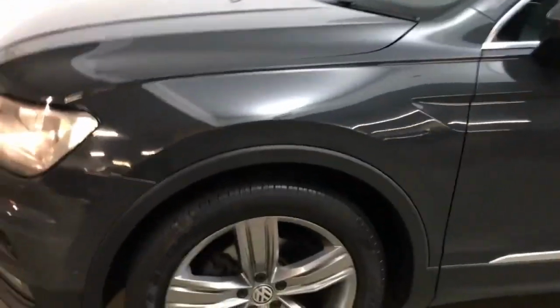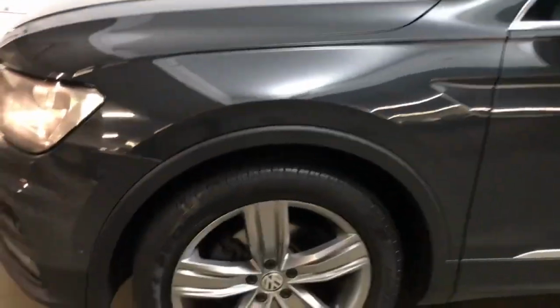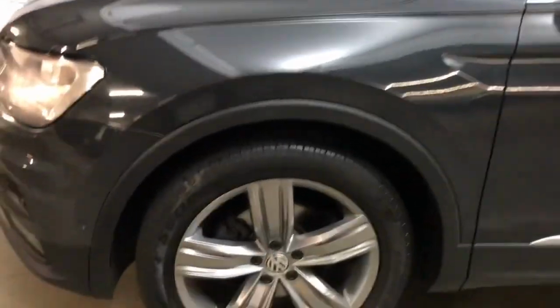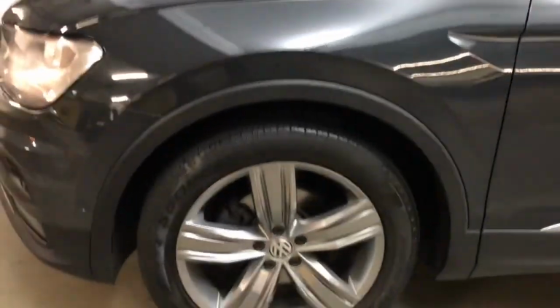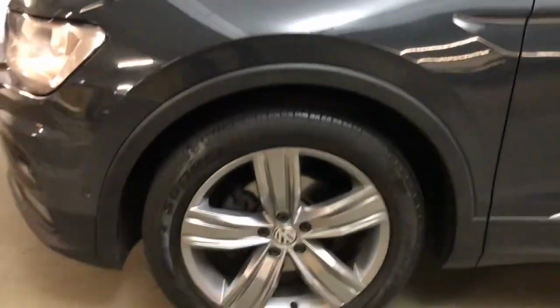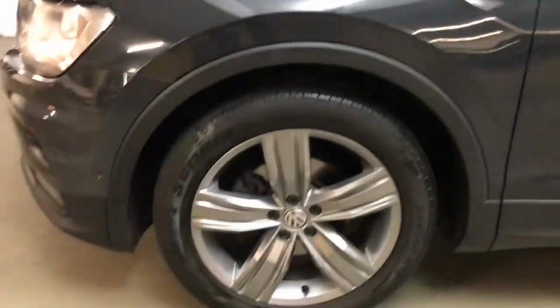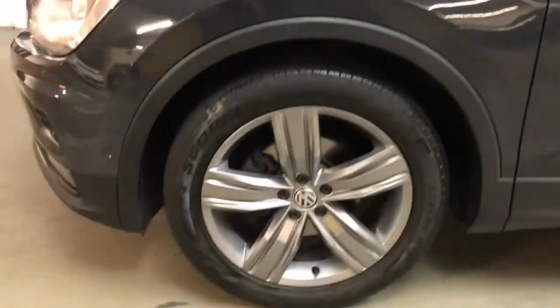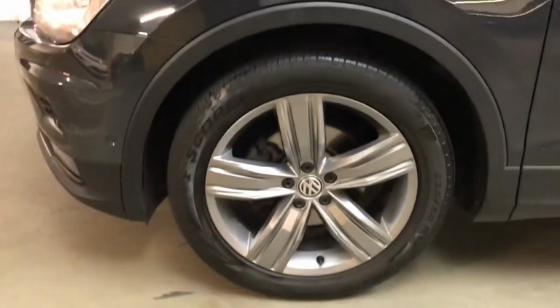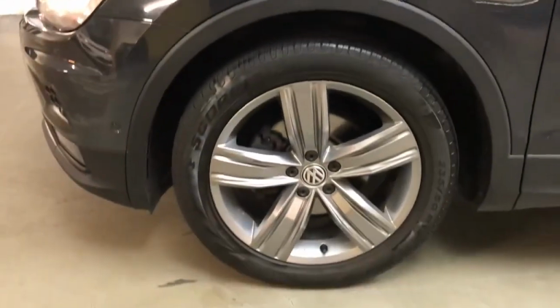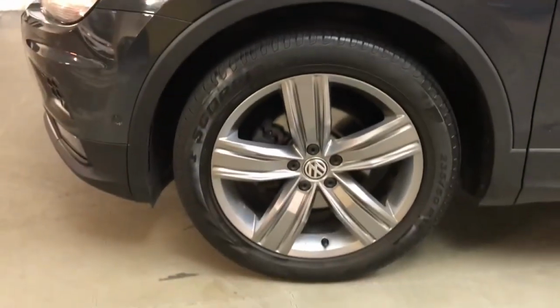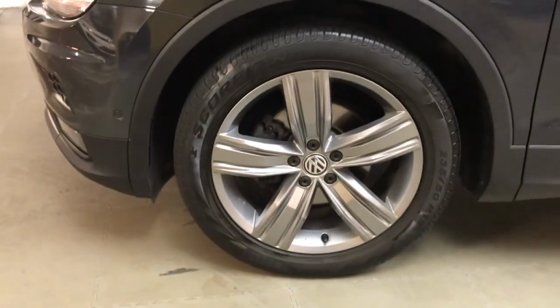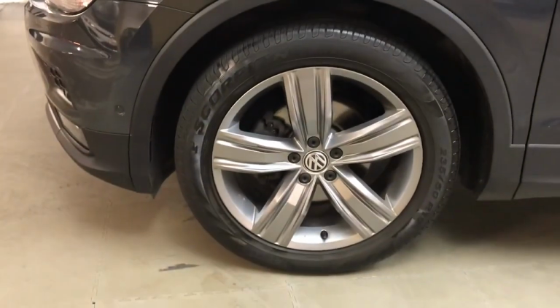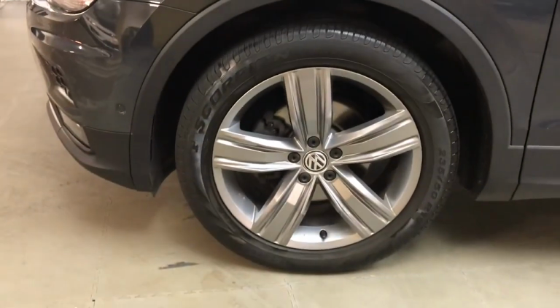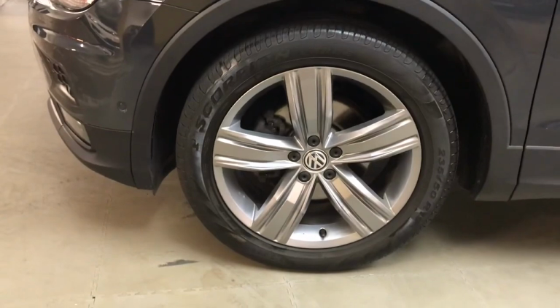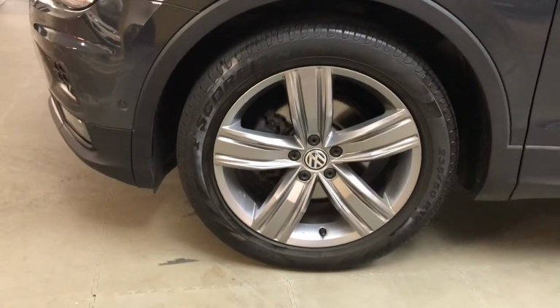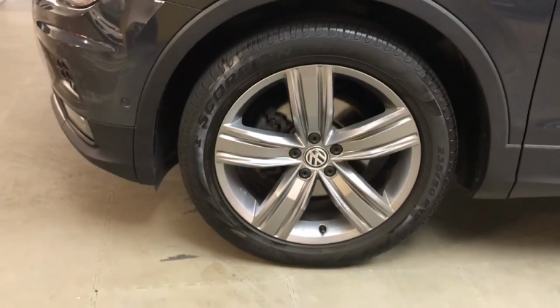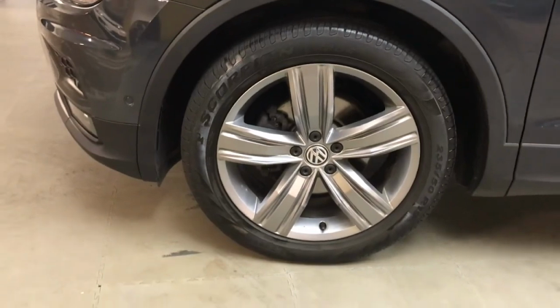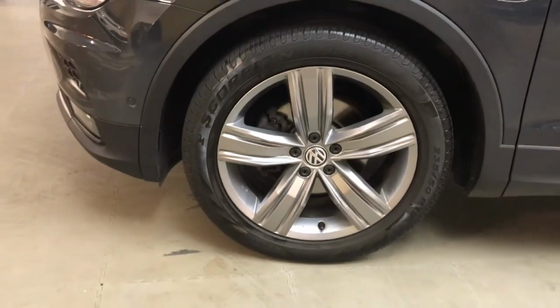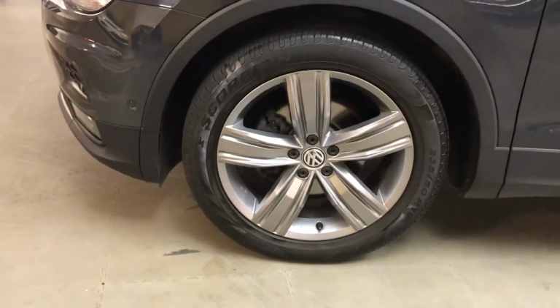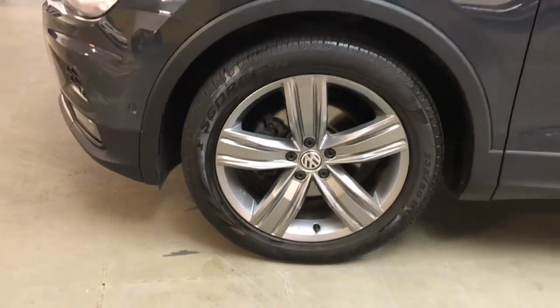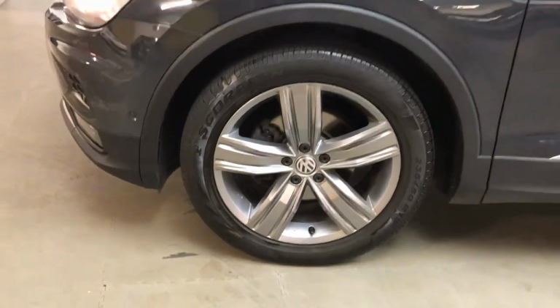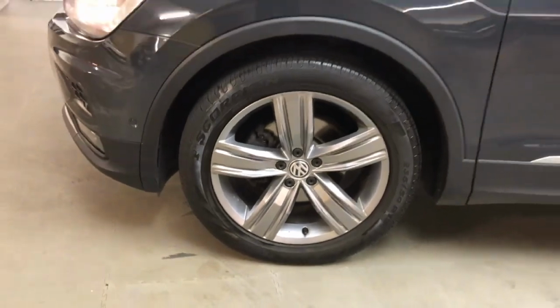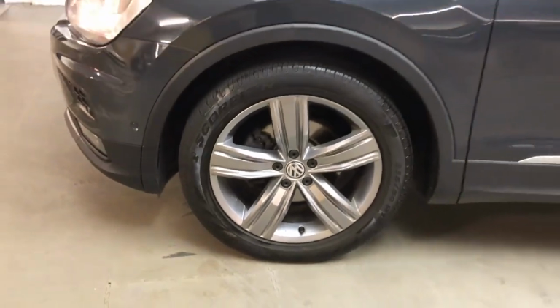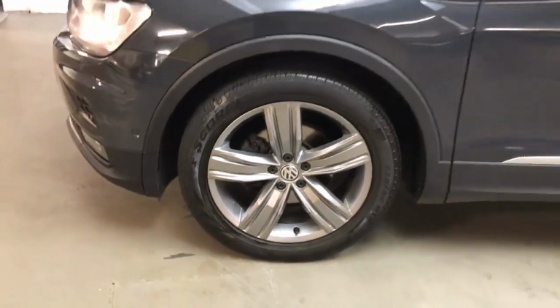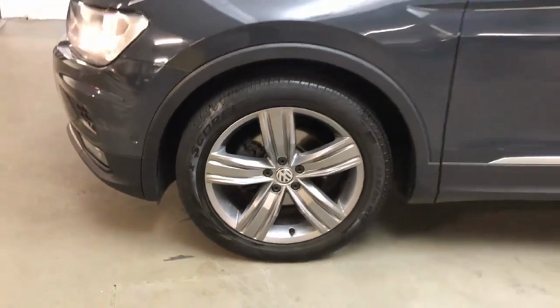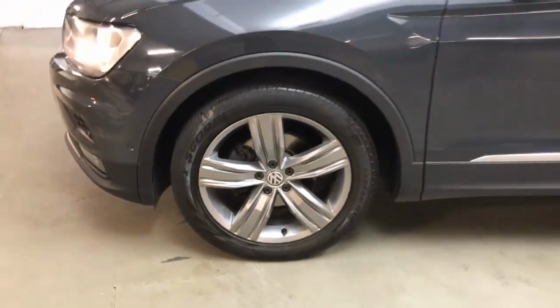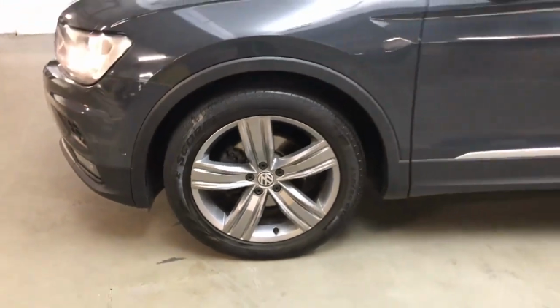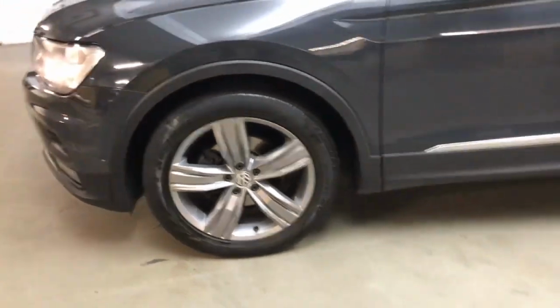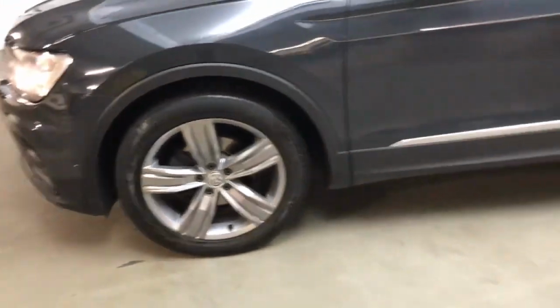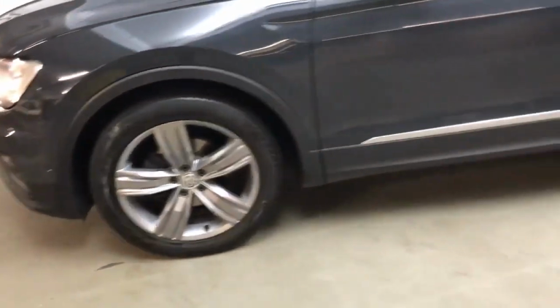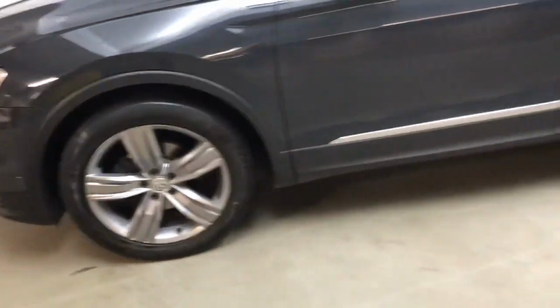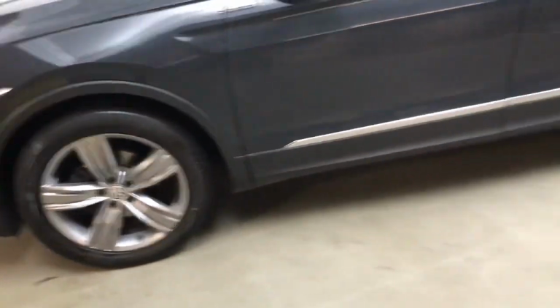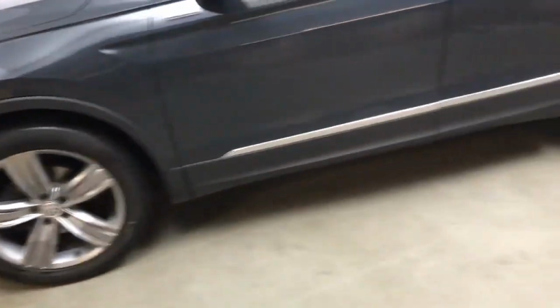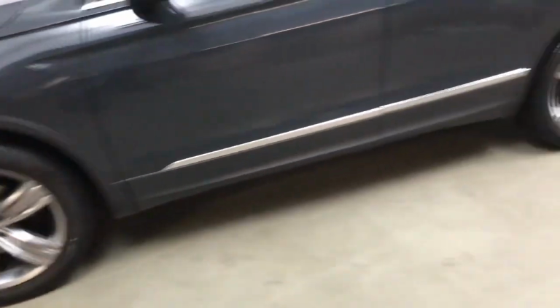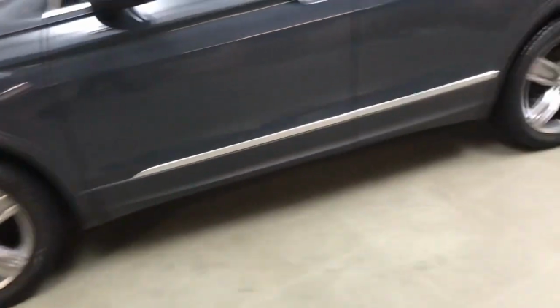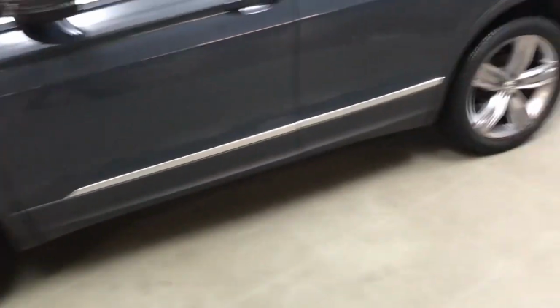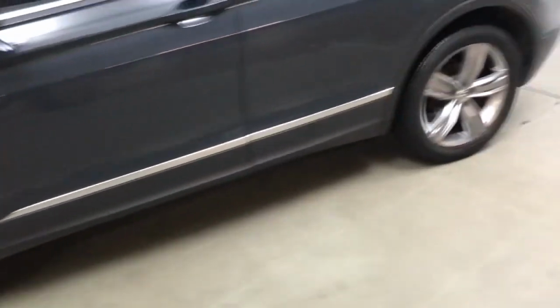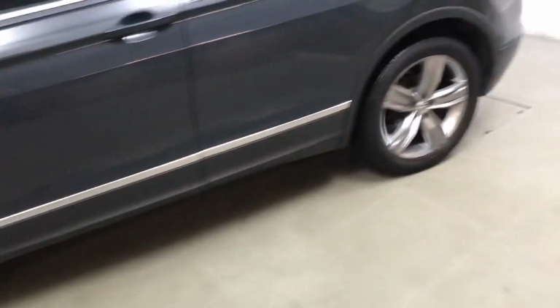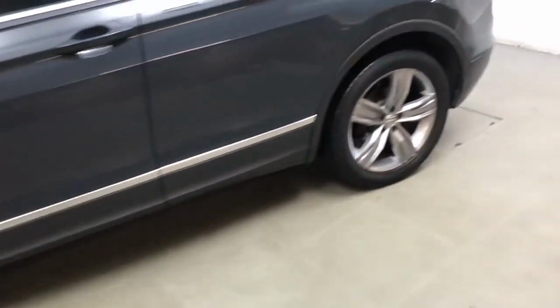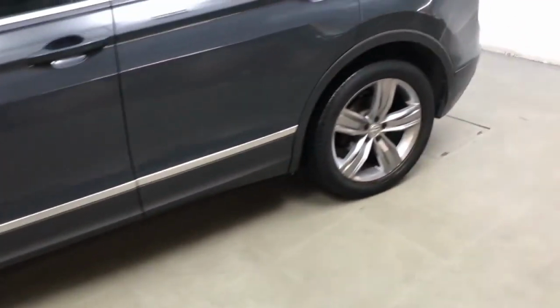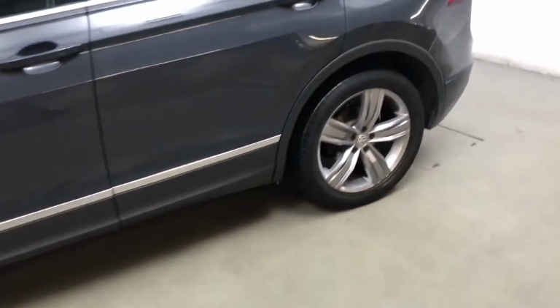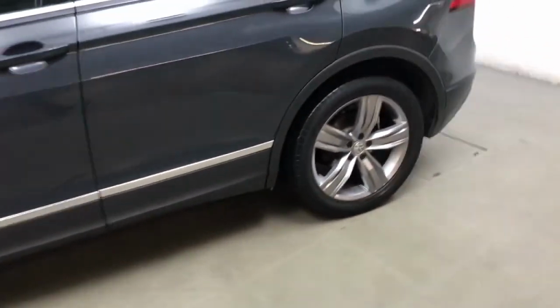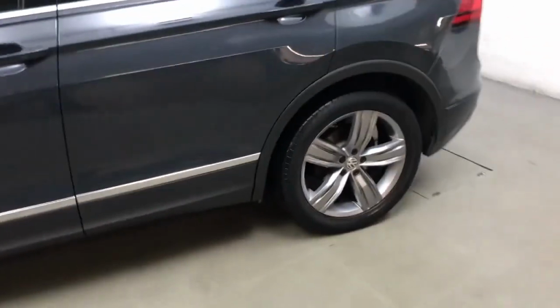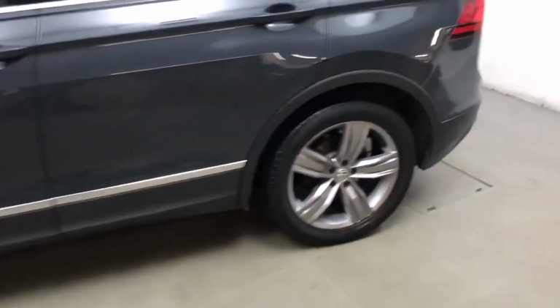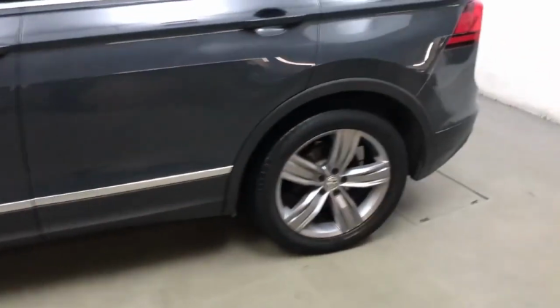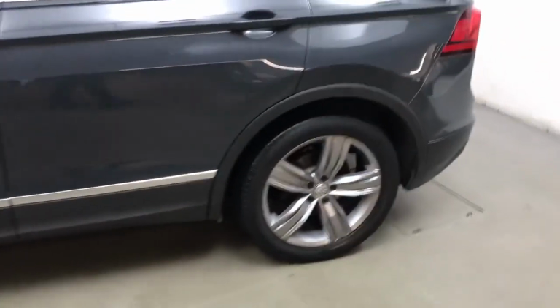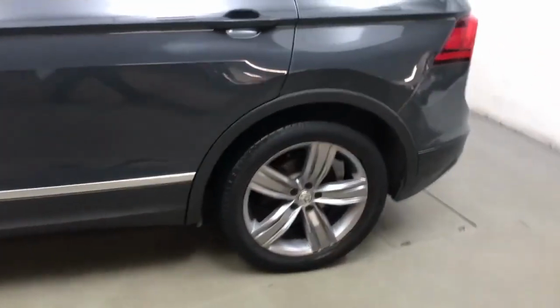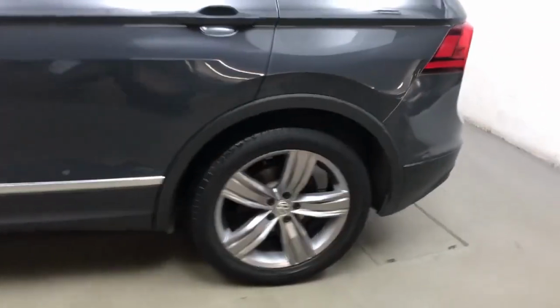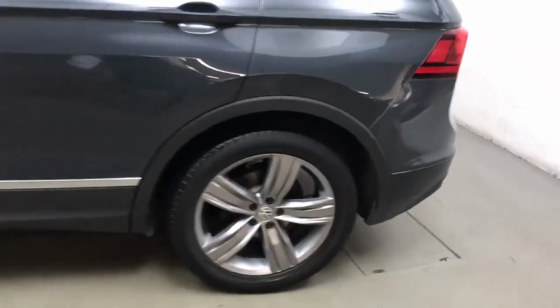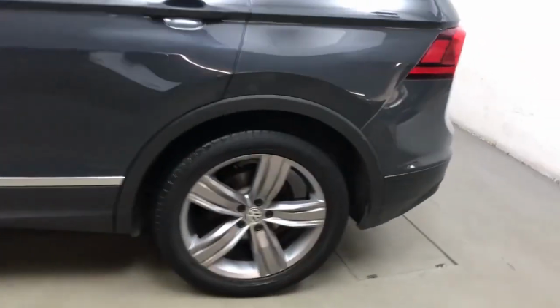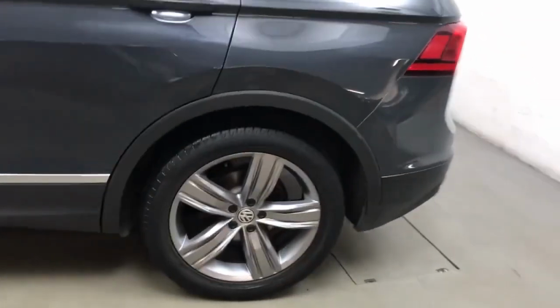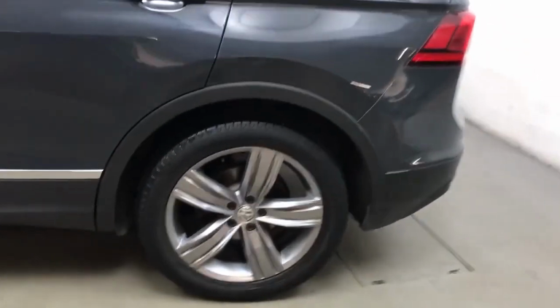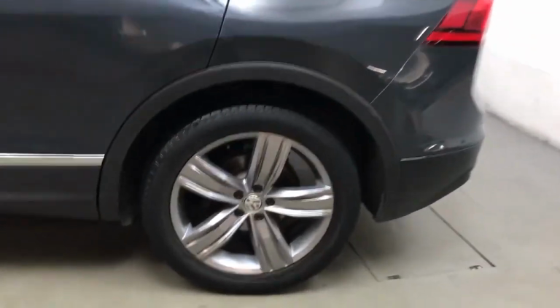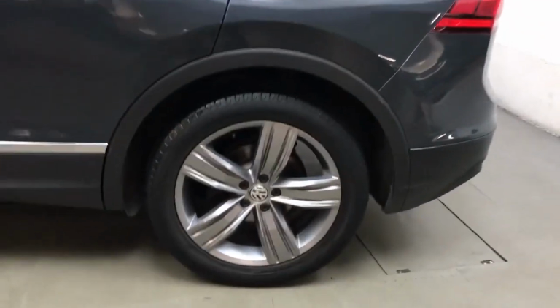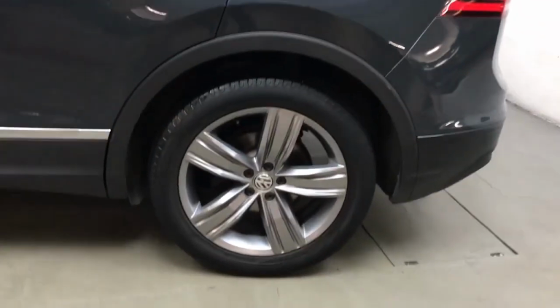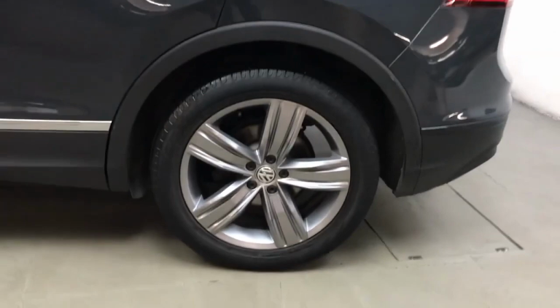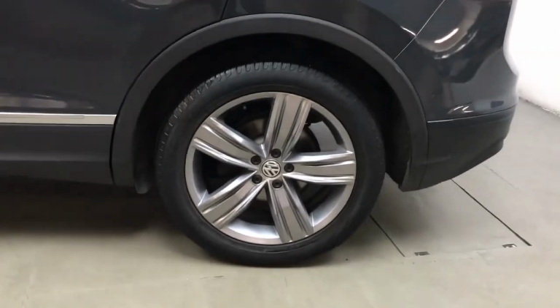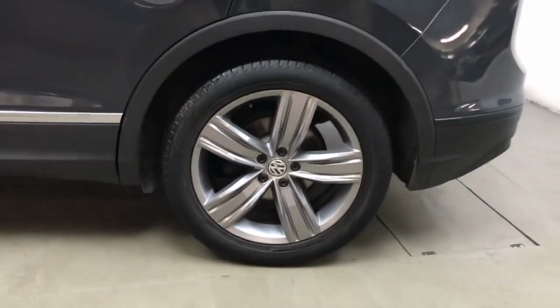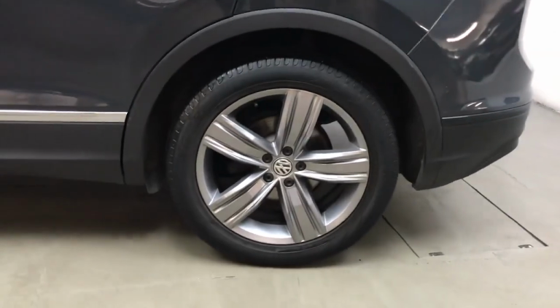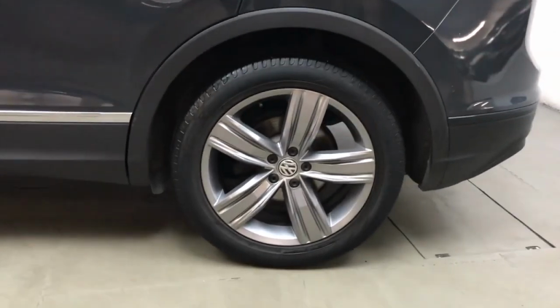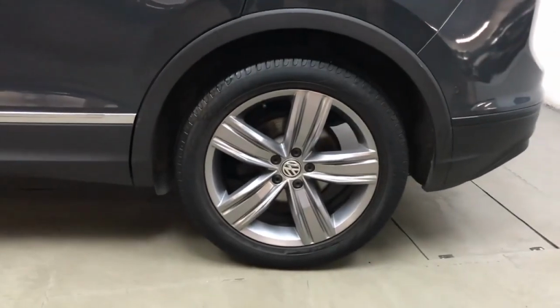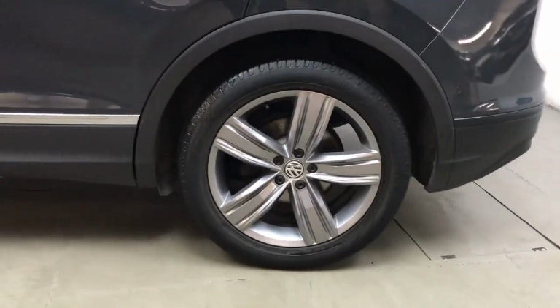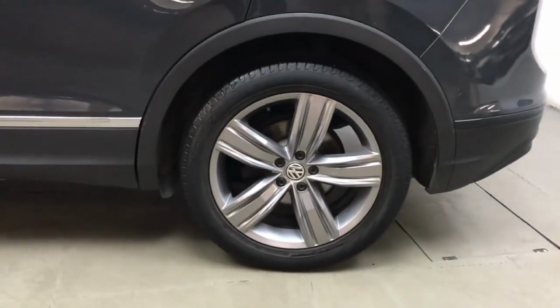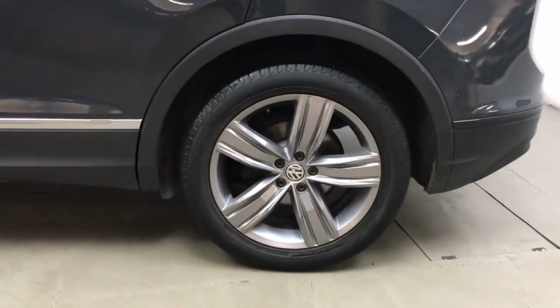All of the wheels and tyres are in very good condition. These are 19-inch alloys in a nice grey finish.